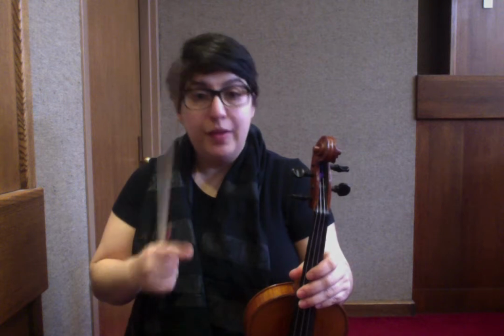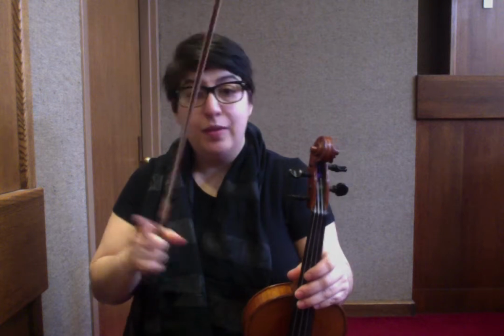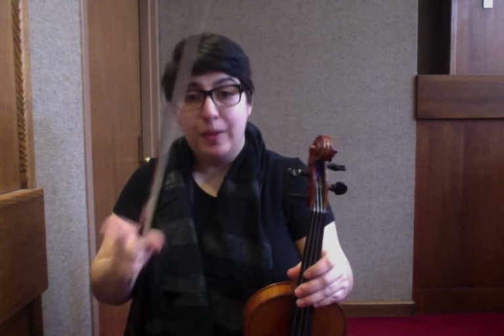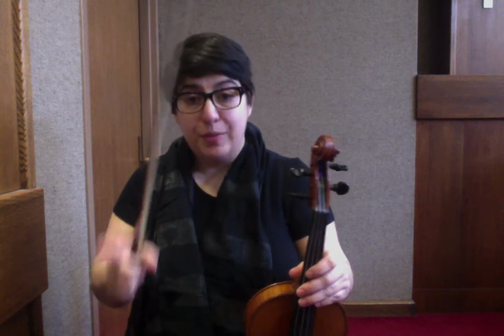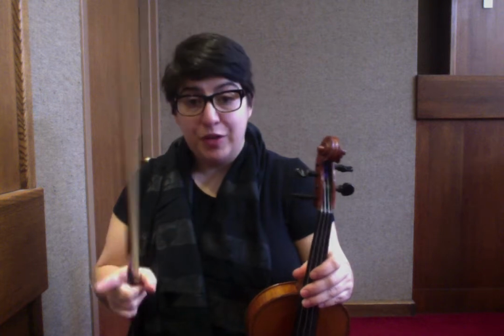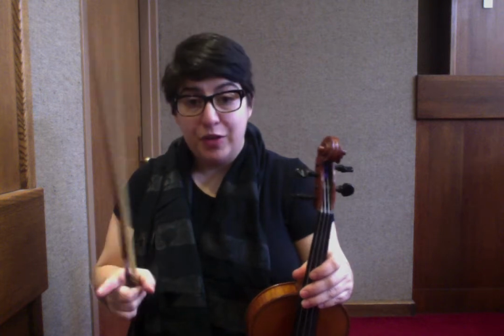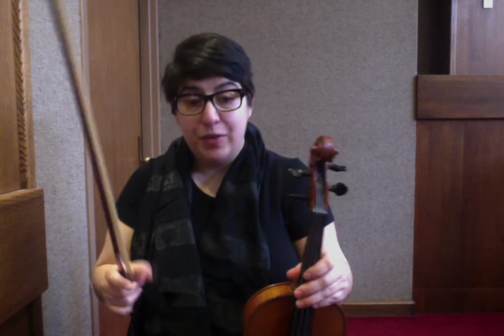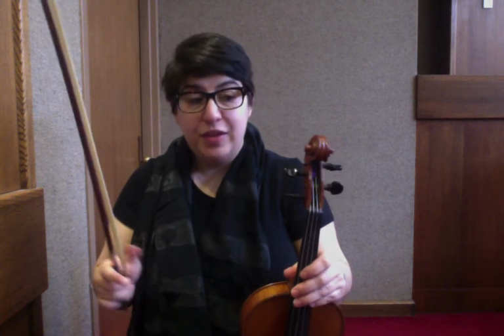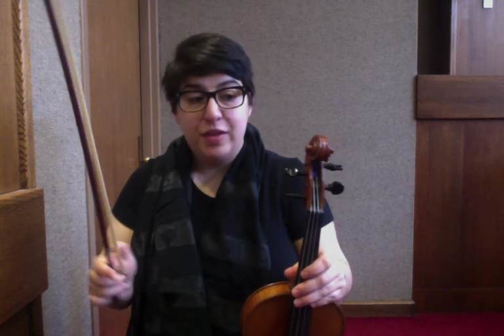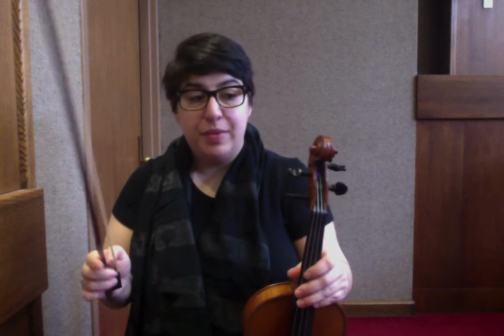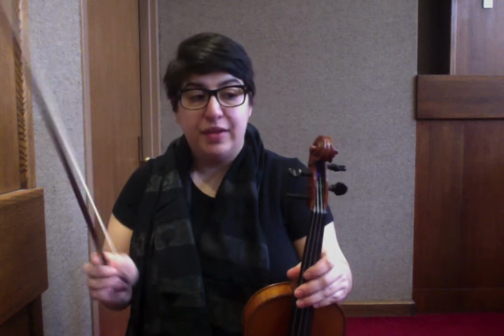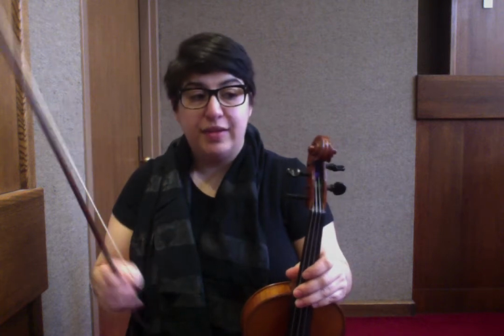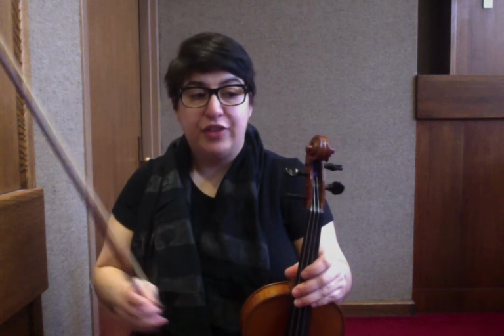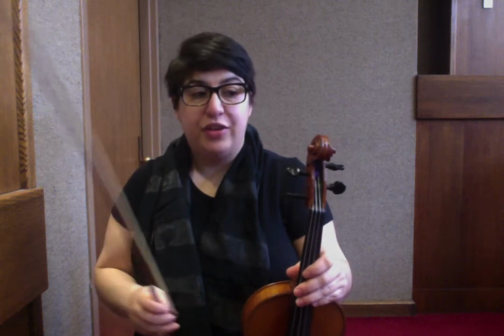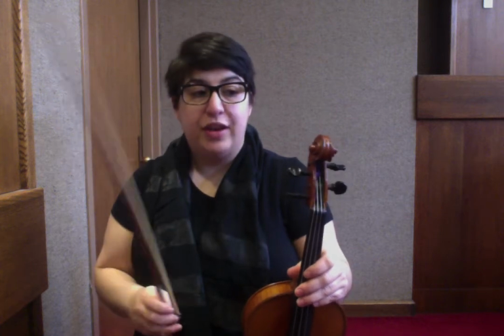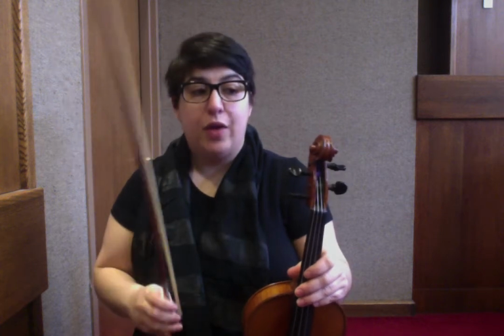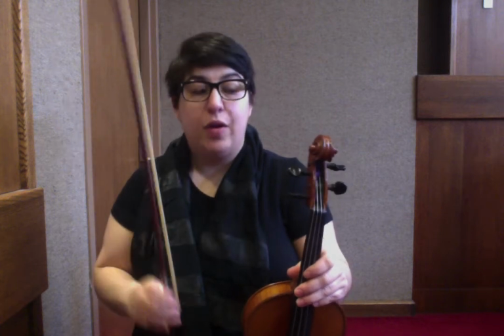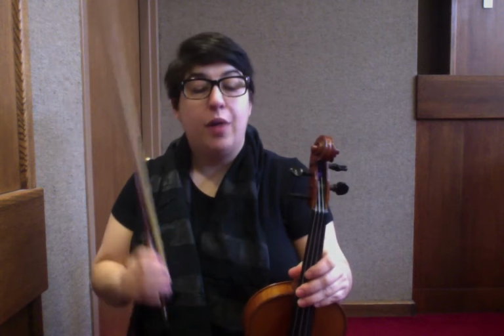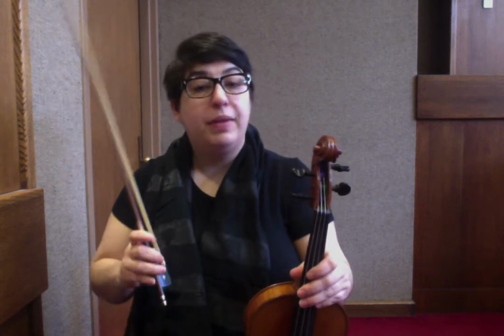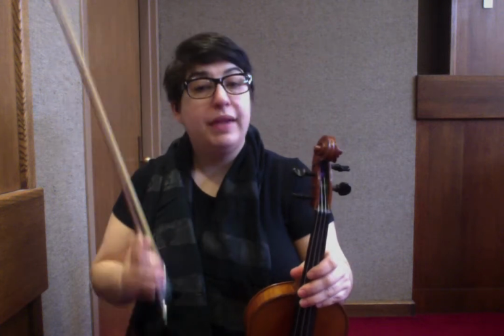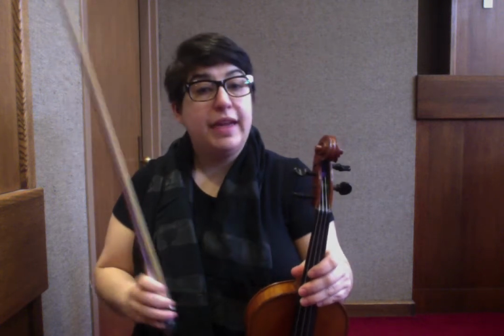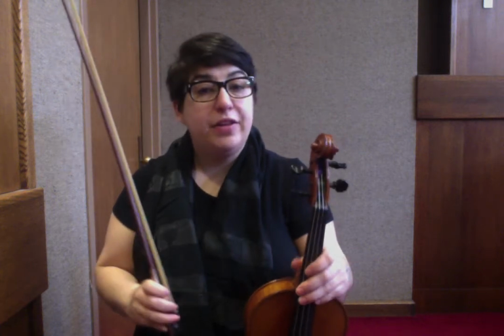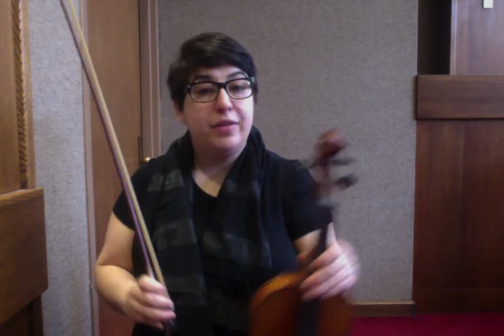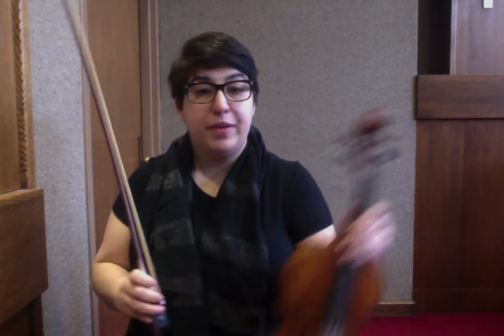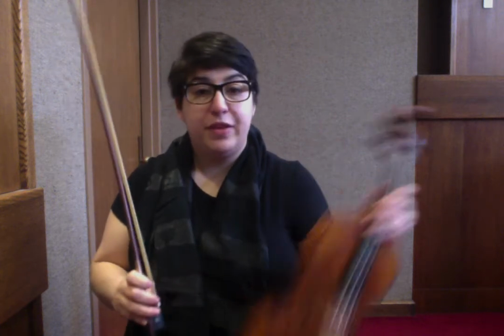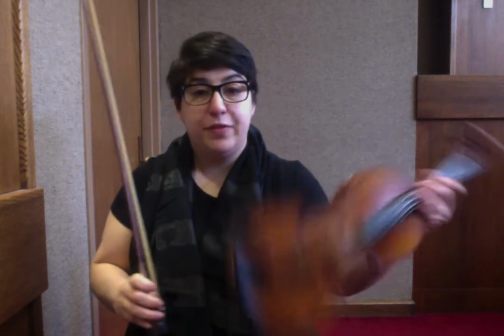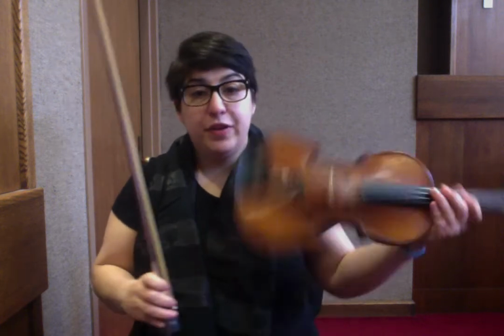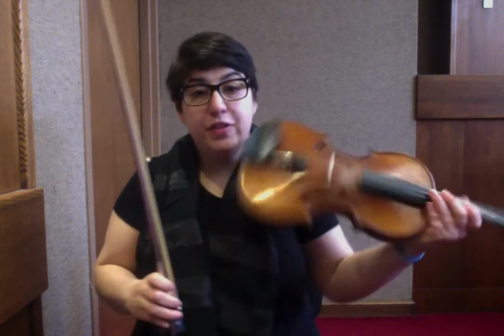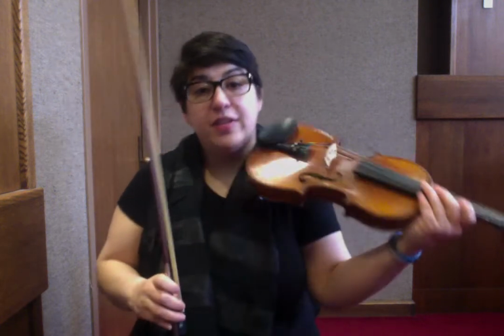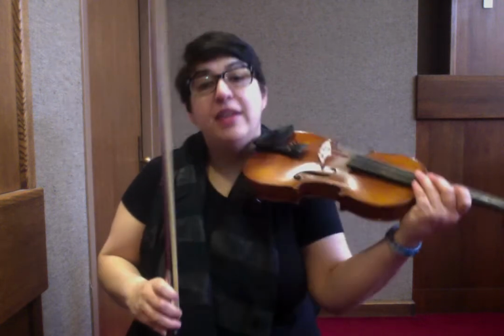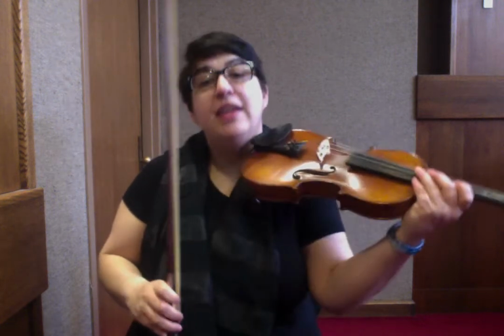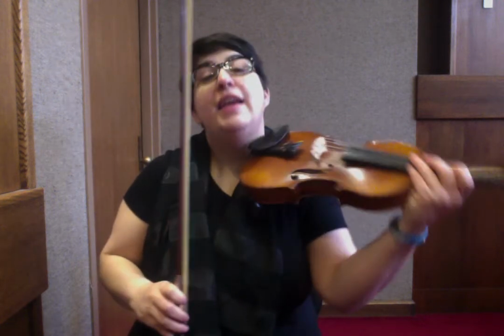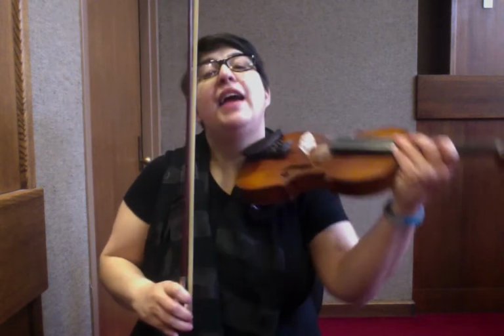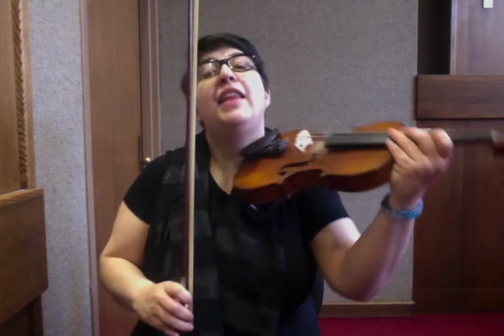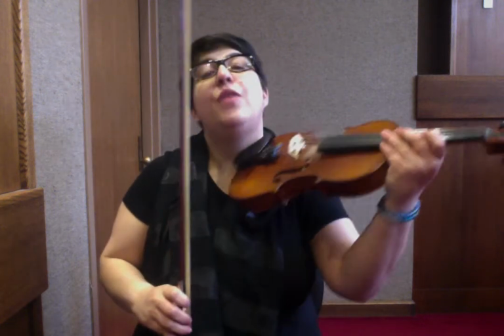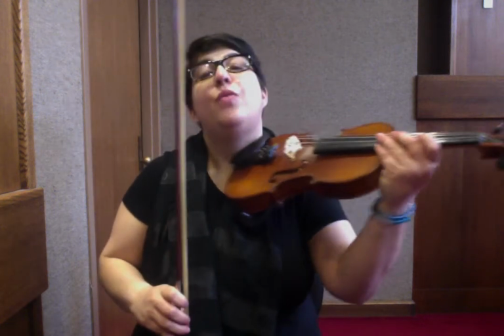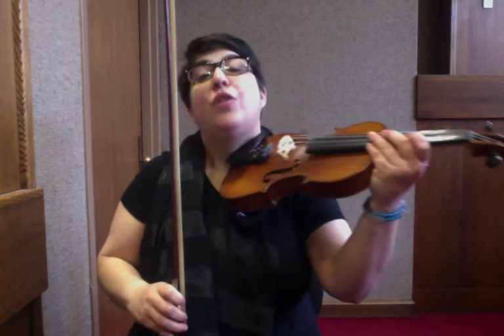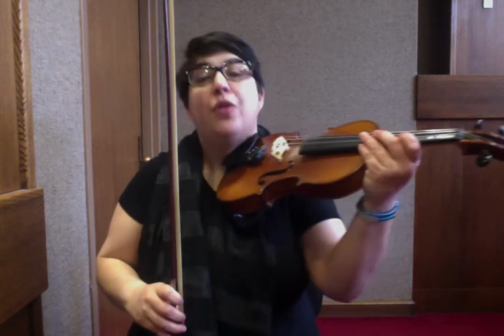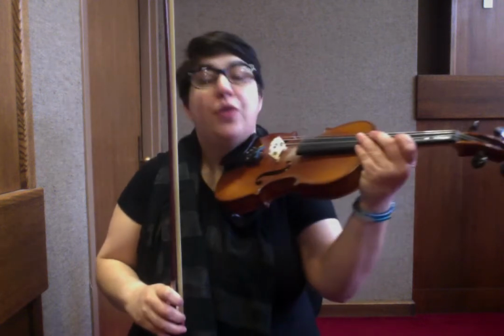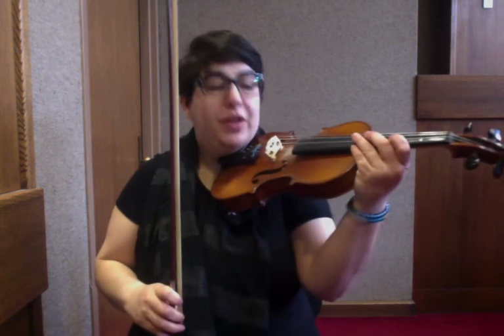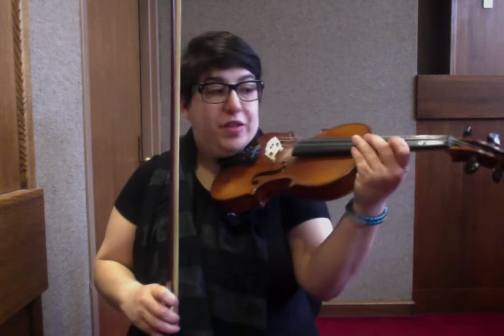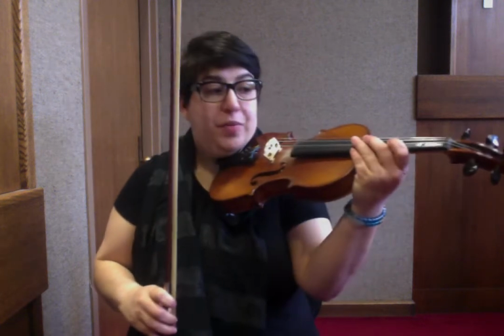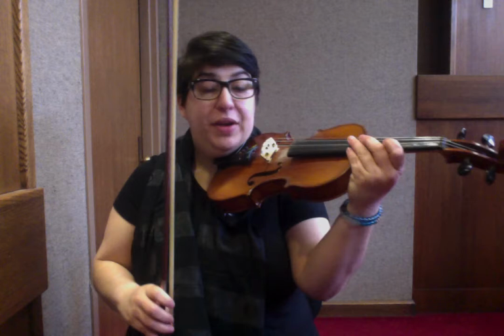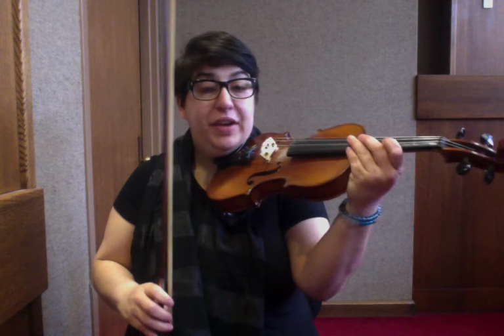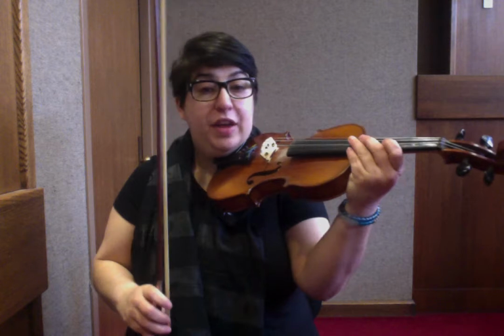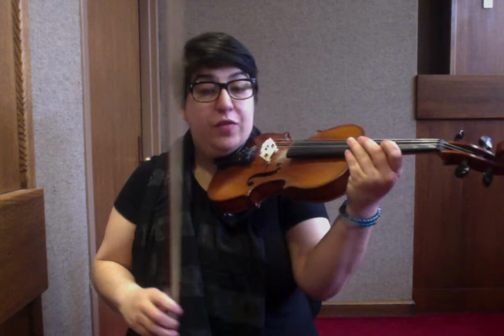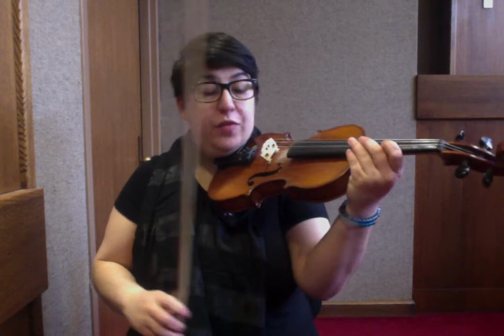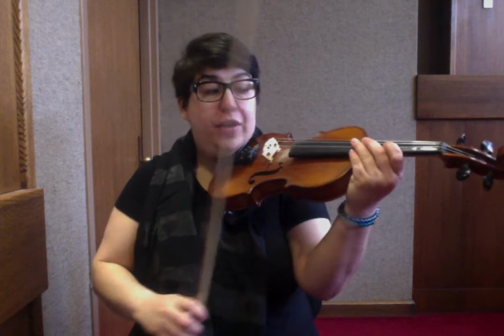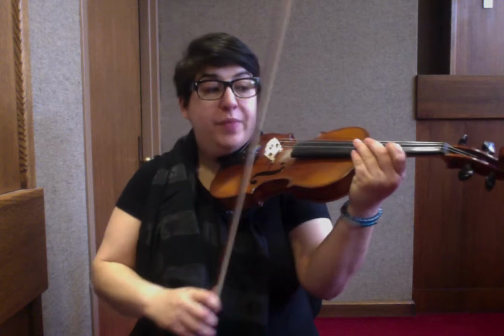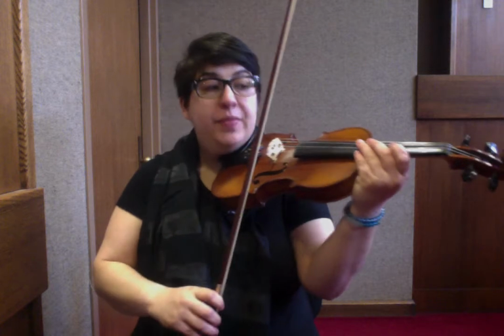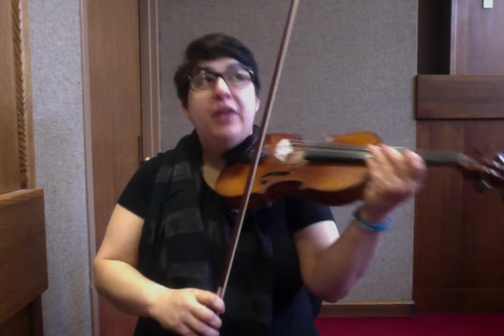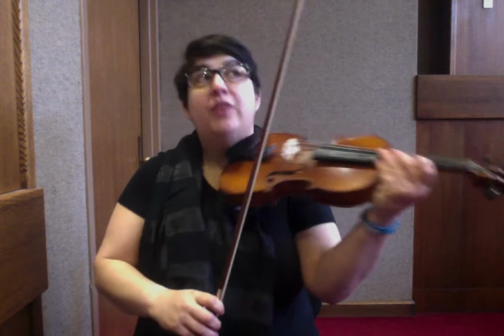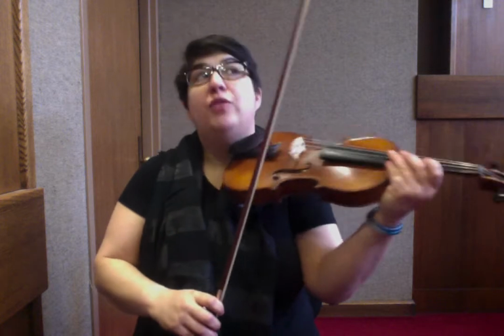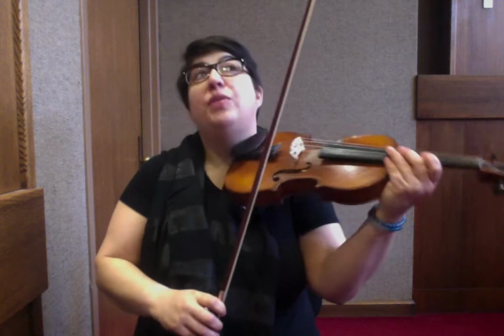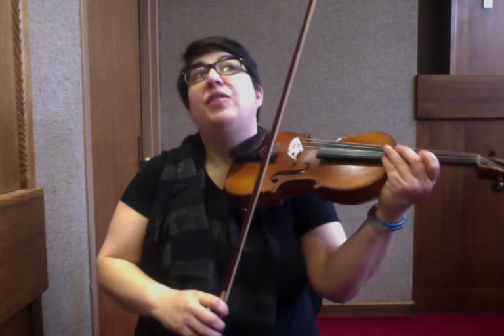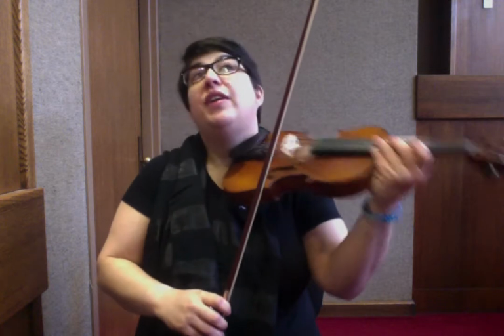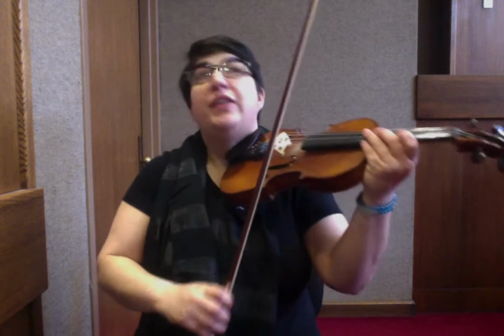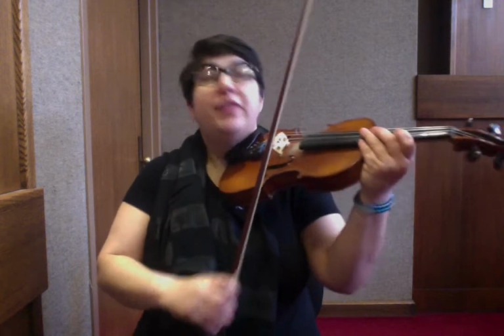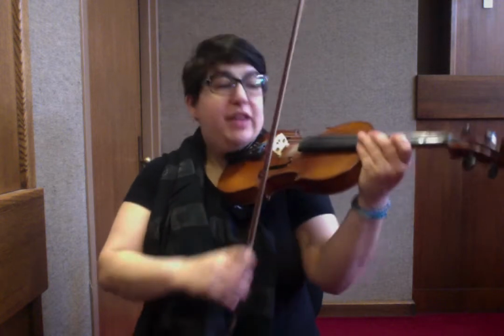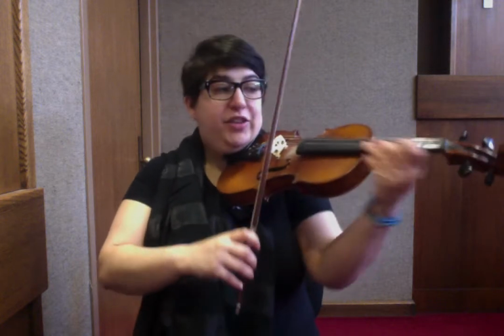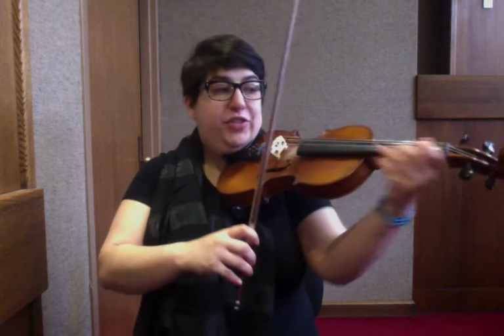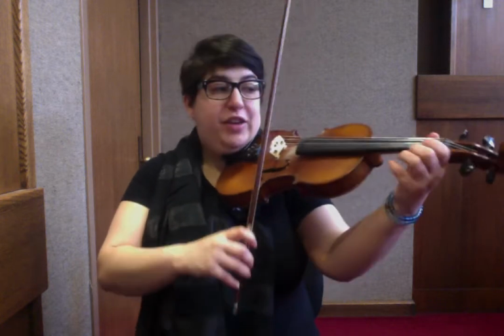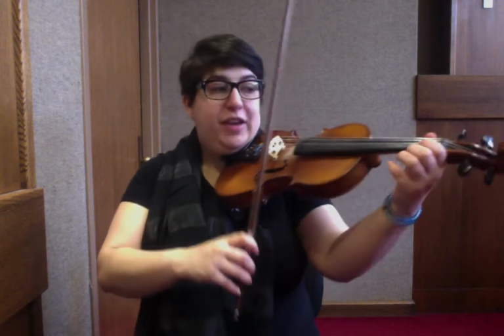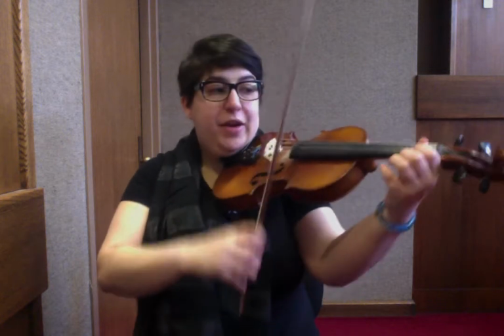I'm going to go into the B section now. I'll play you the B section first and then we'll go into the breakdown for it. We're starting on the E string now.